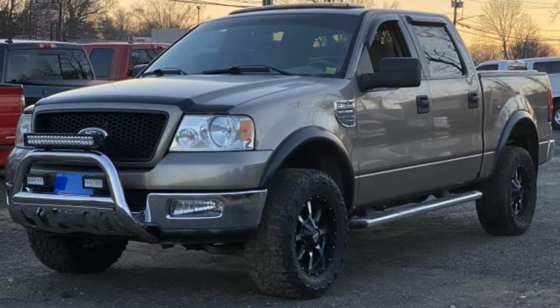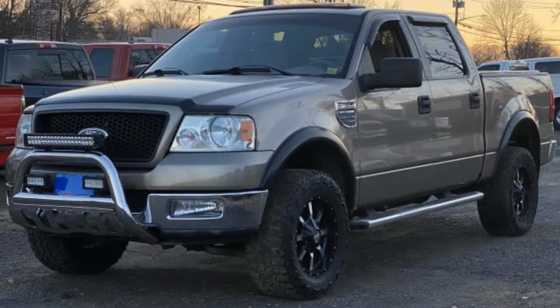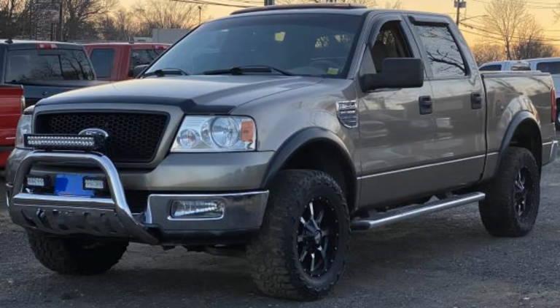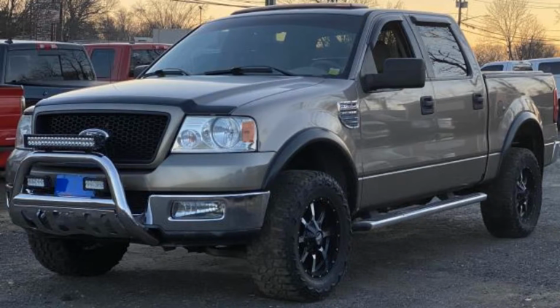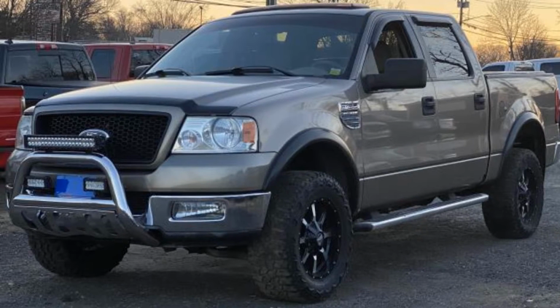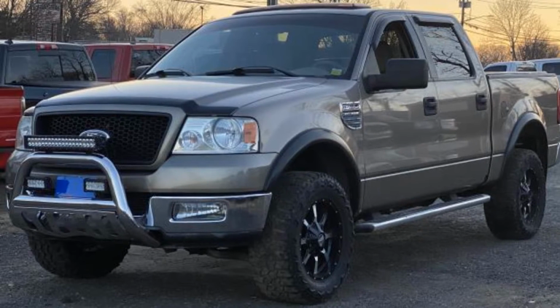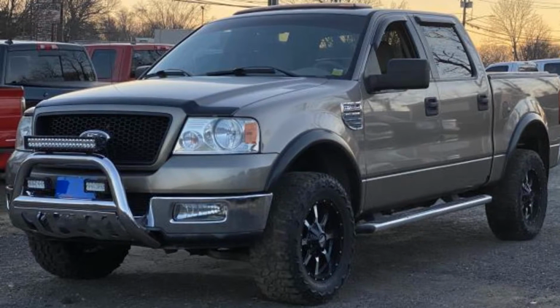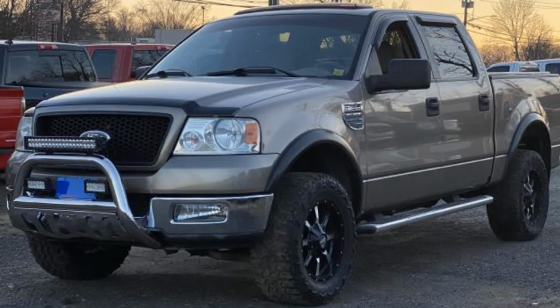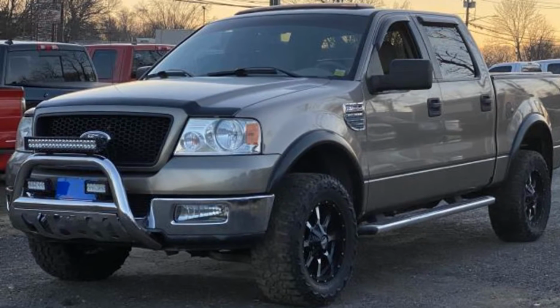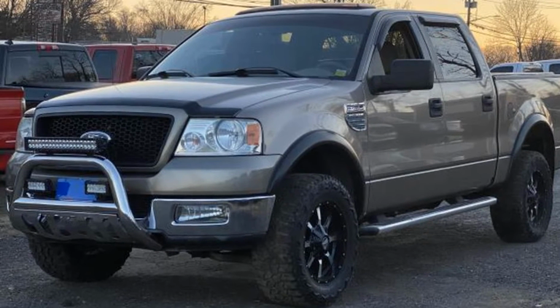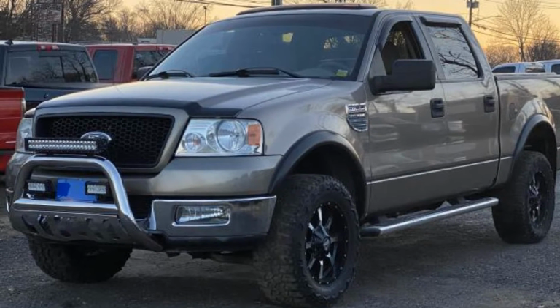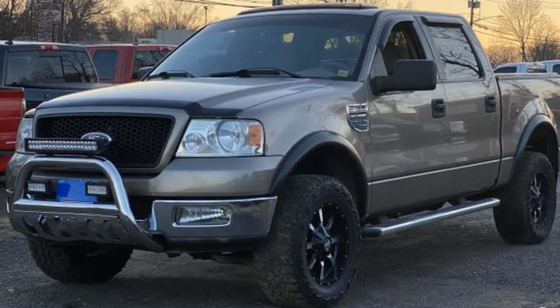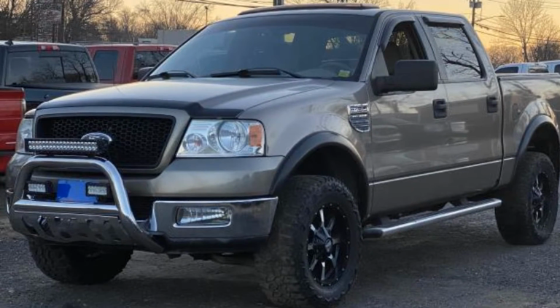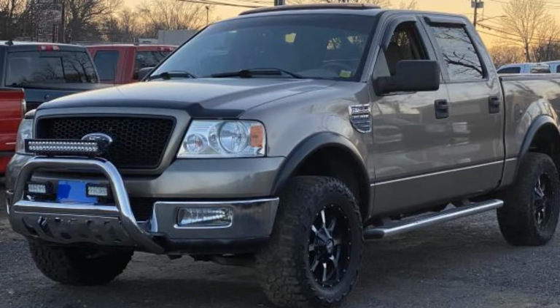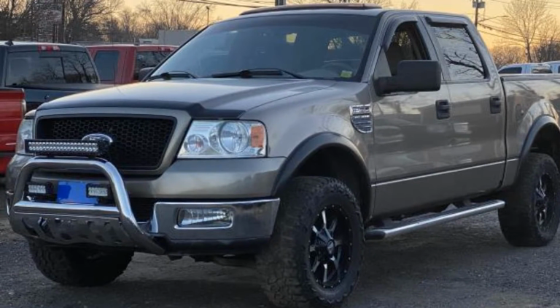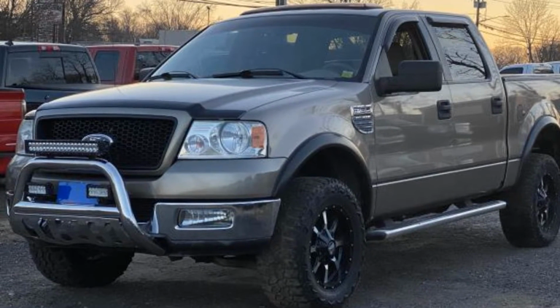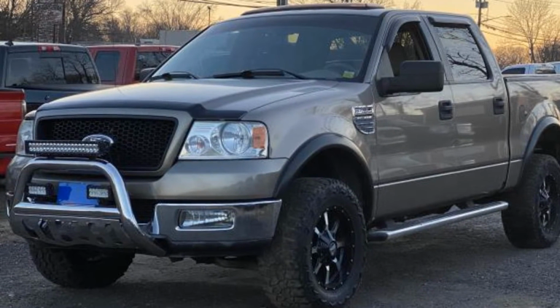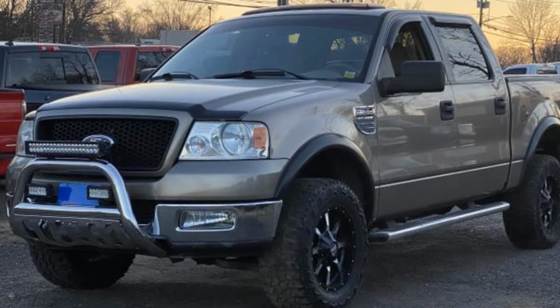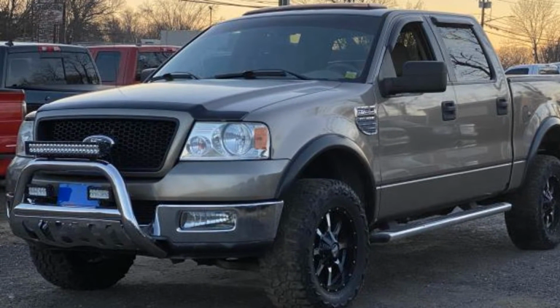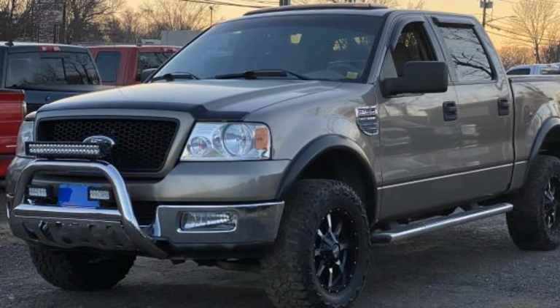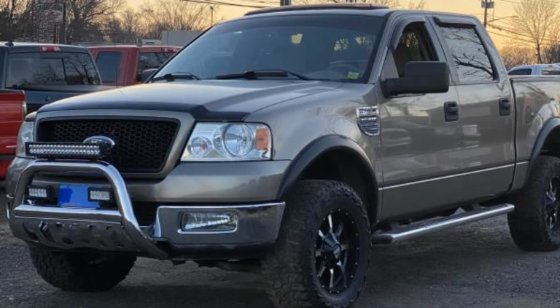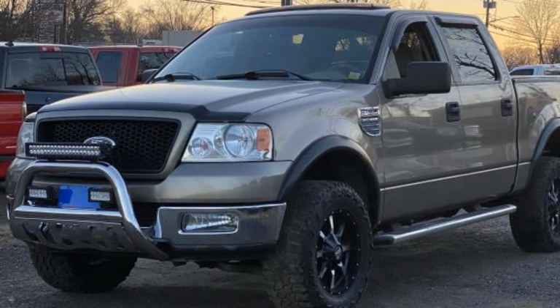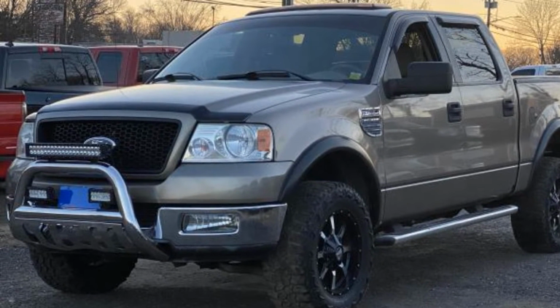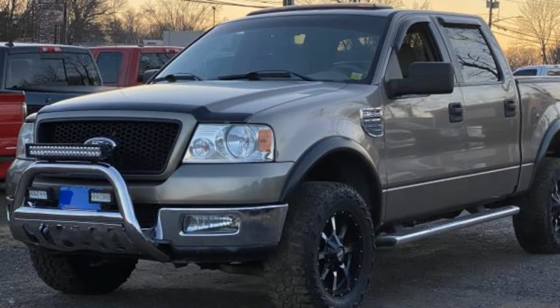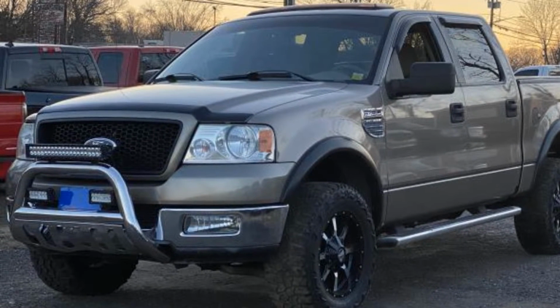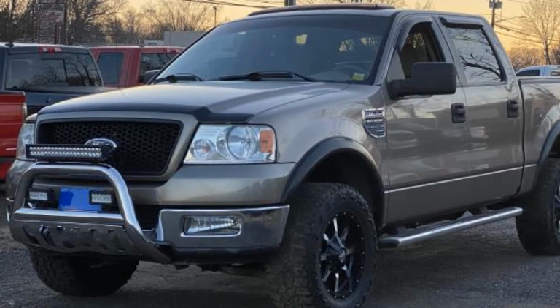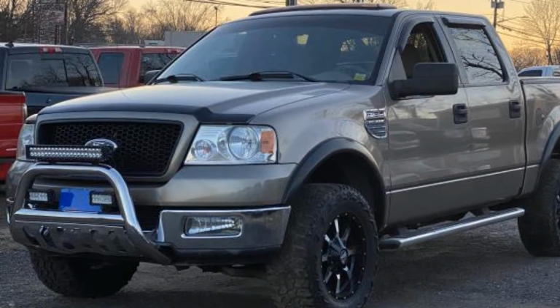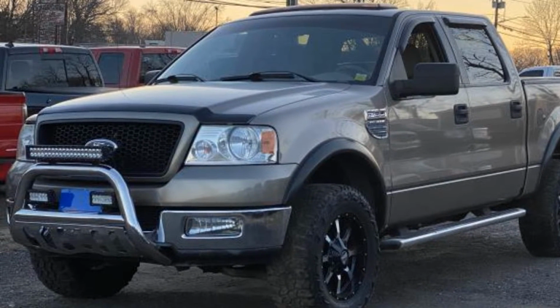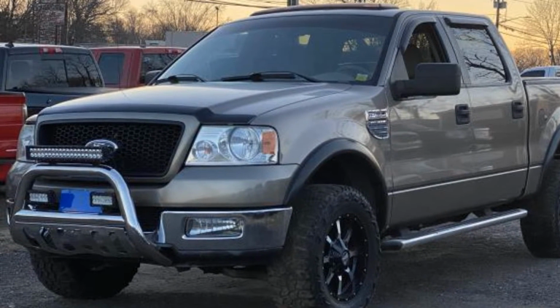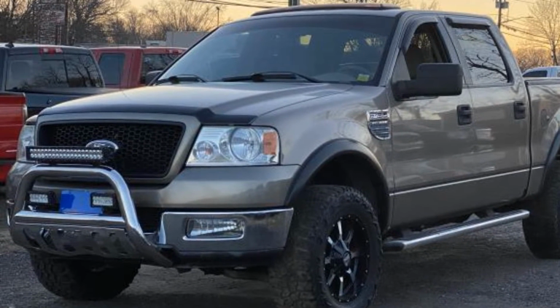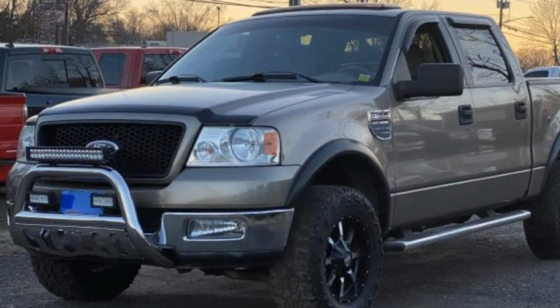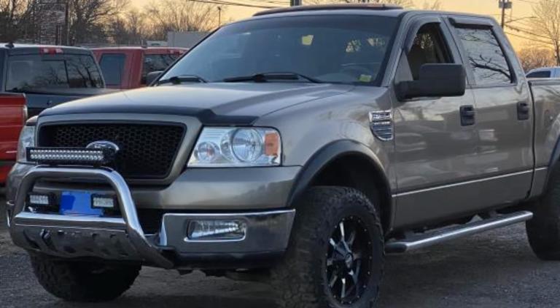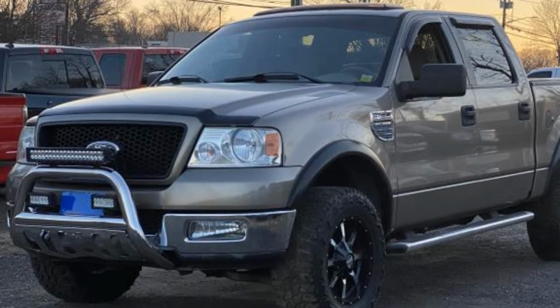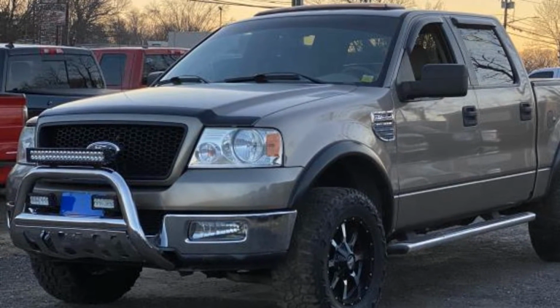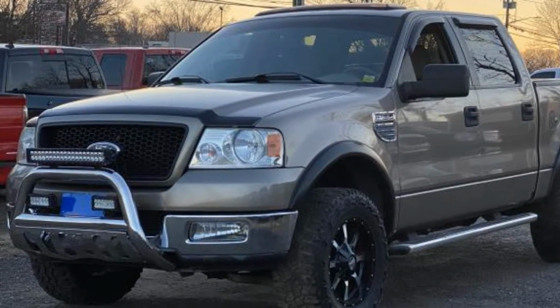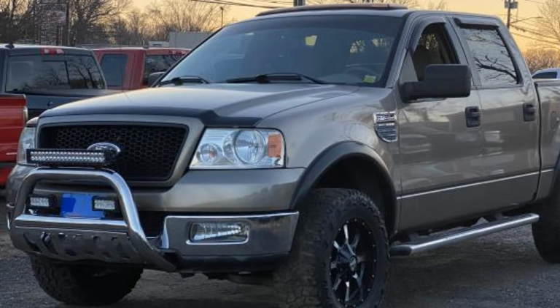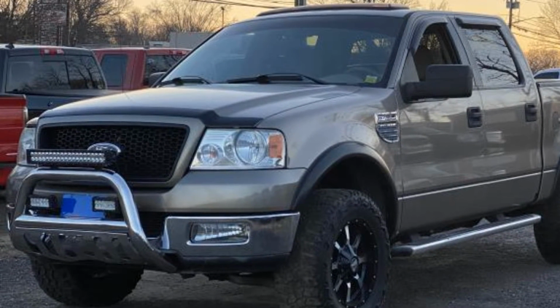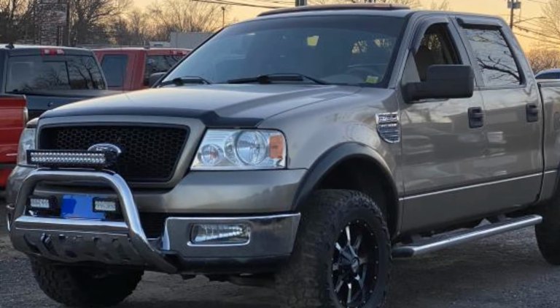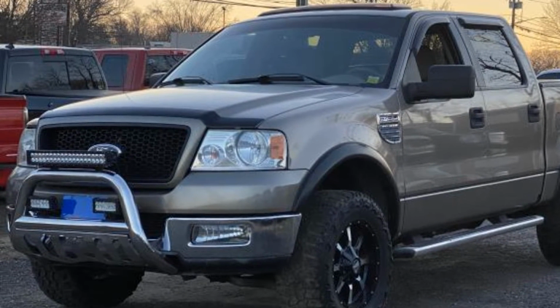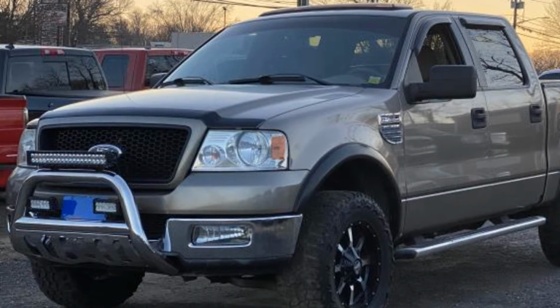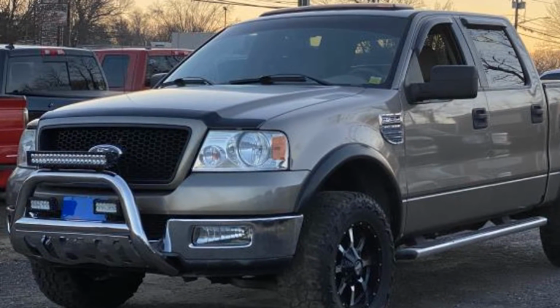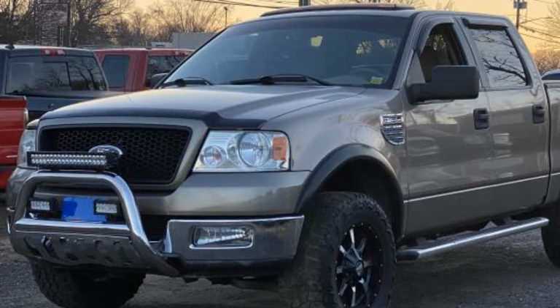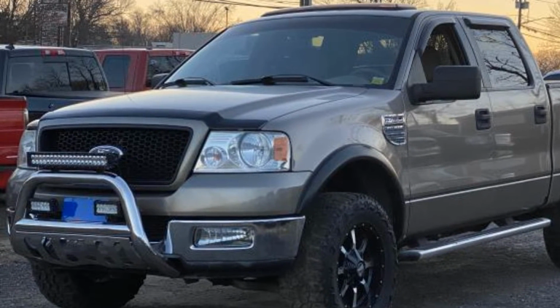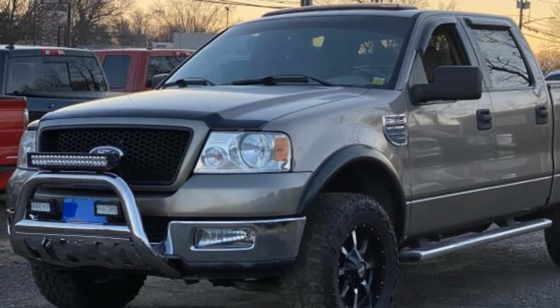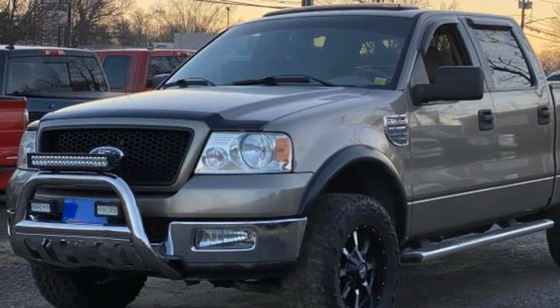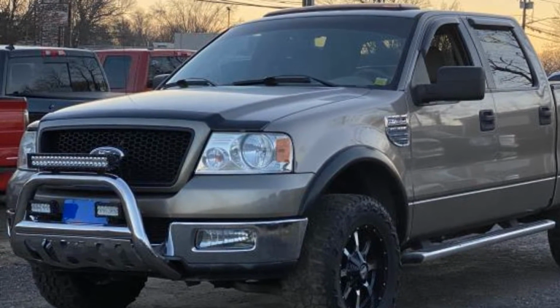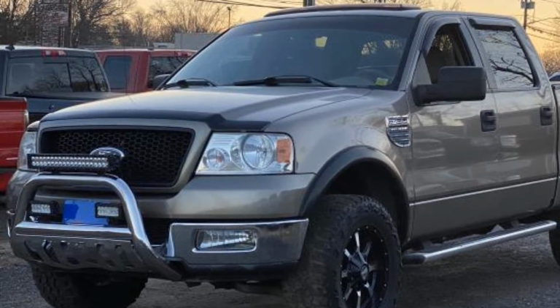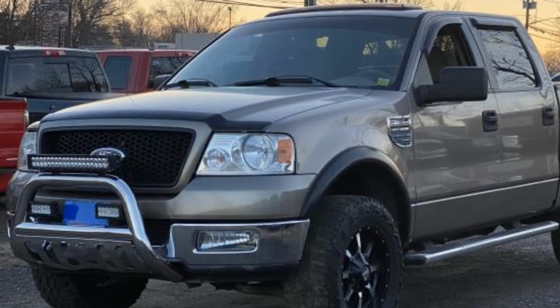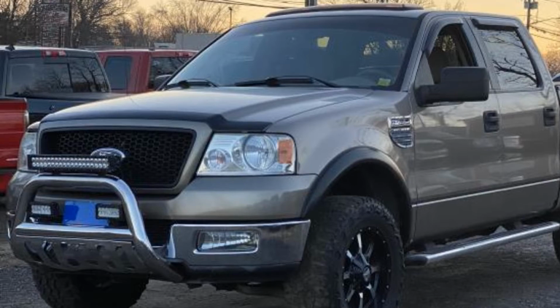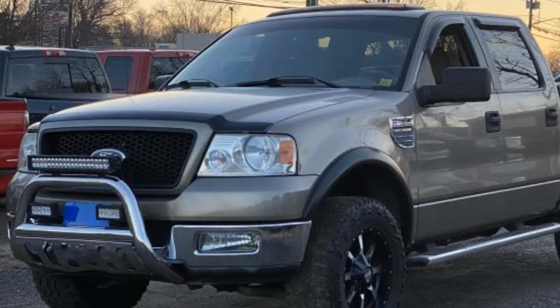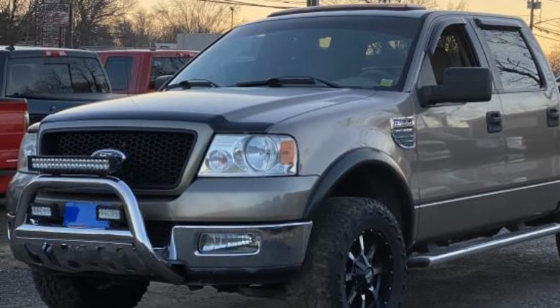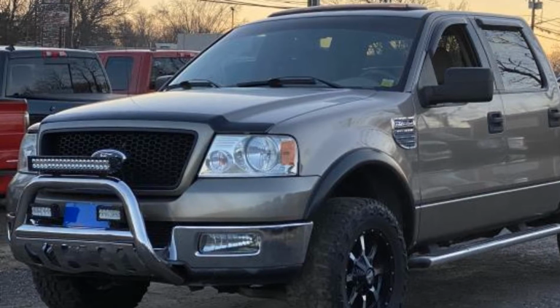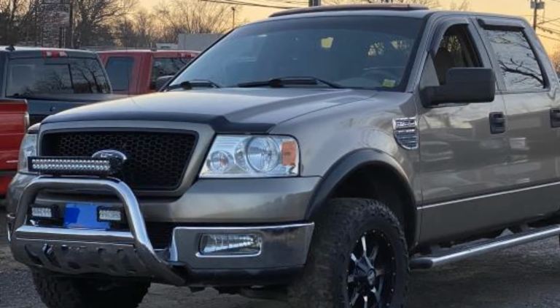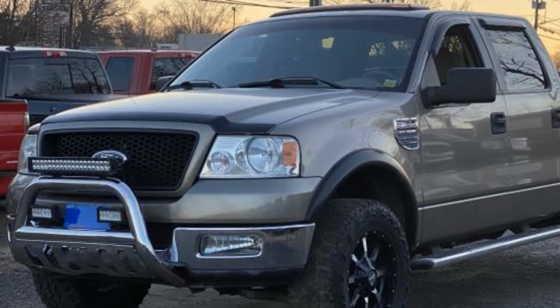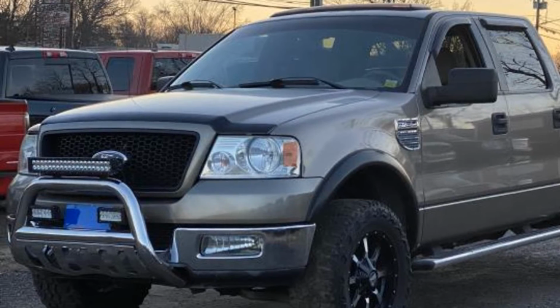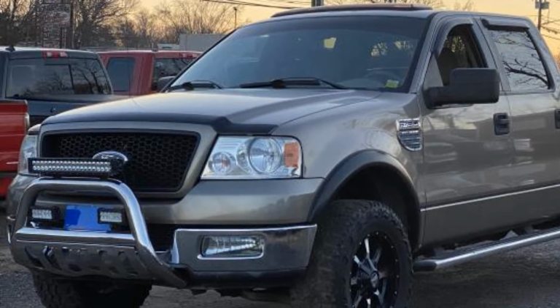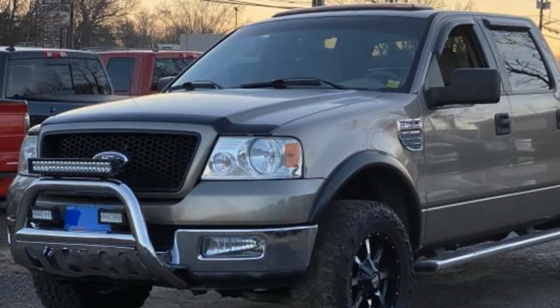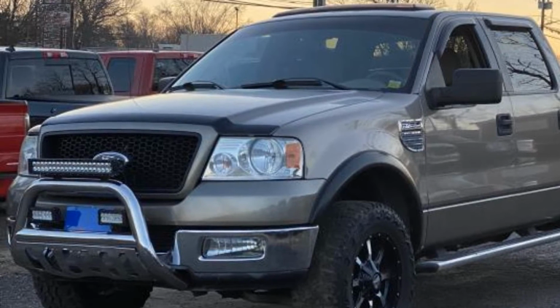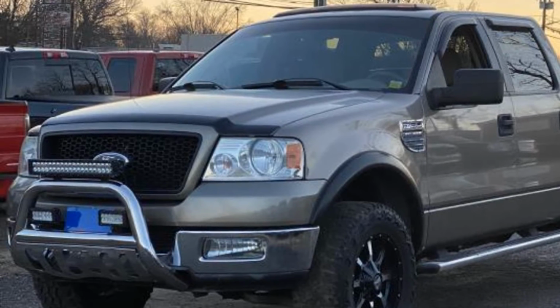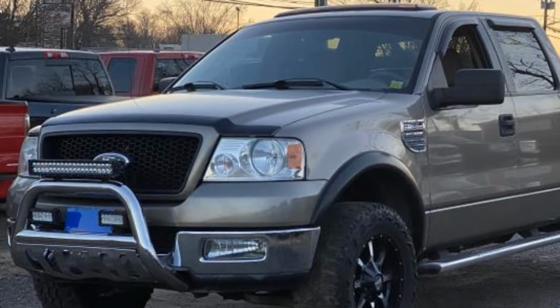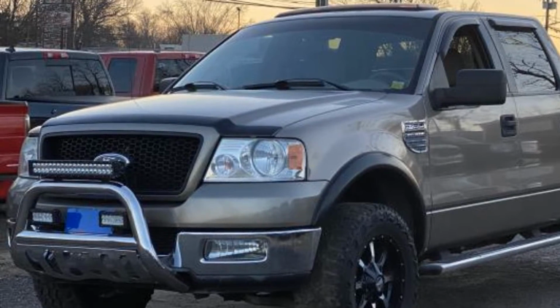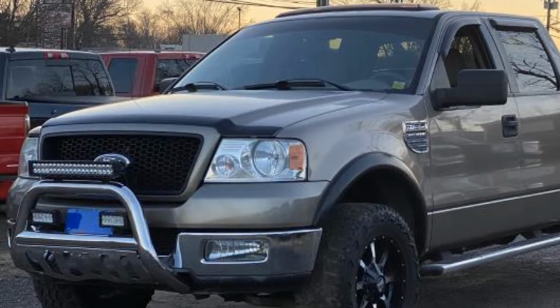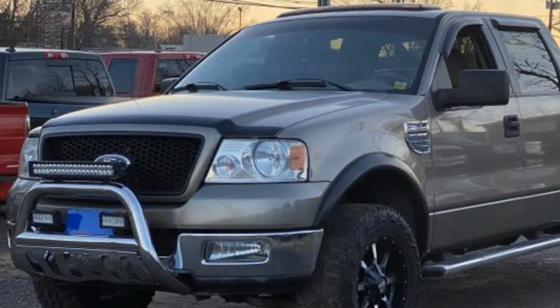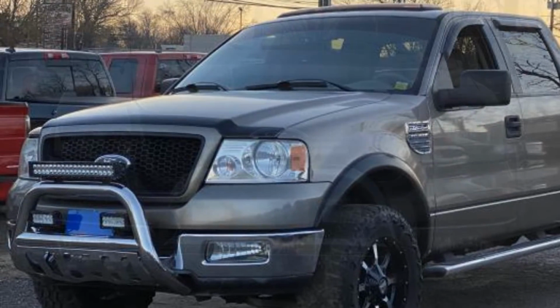2005 Ford F-150. This pickup truck offers two full rows of seating for premium comfort.